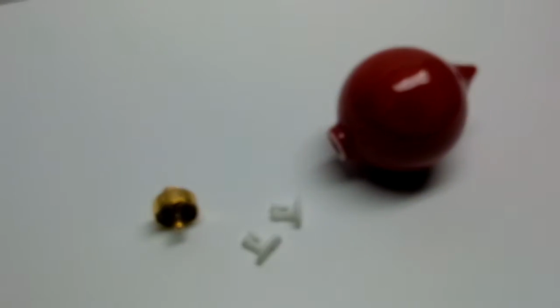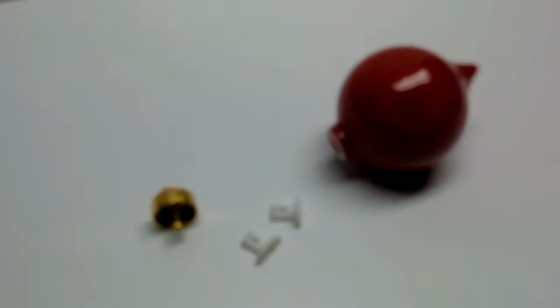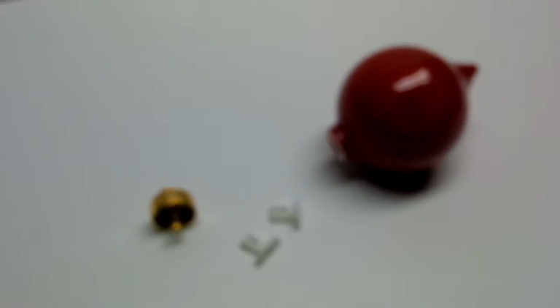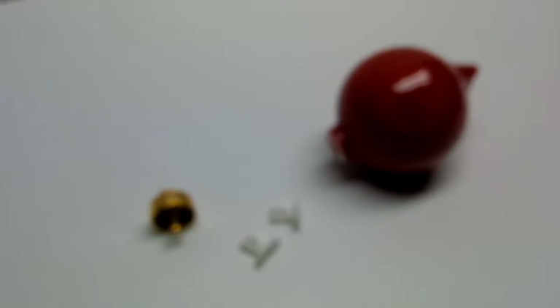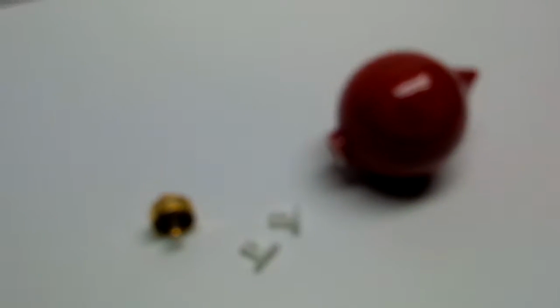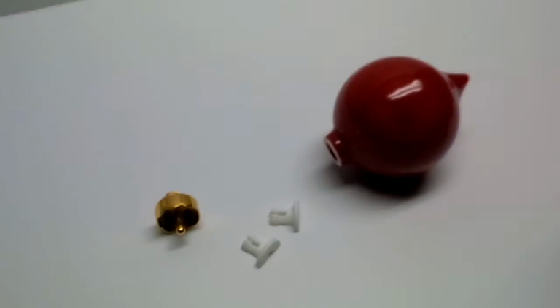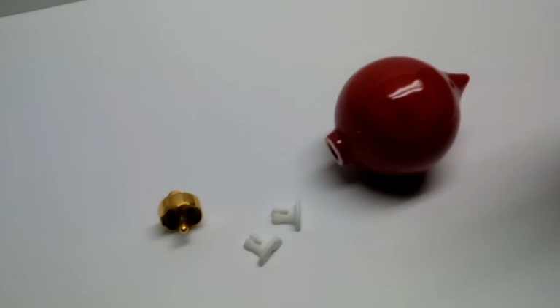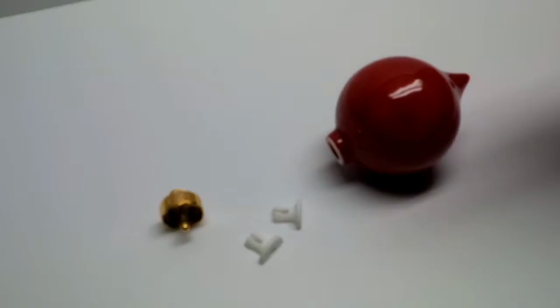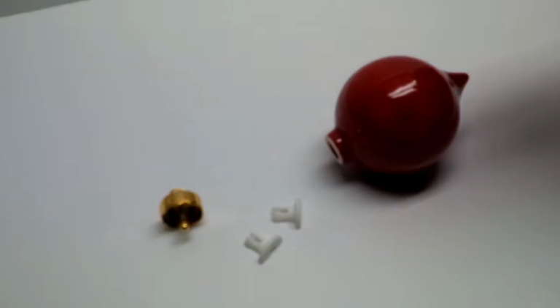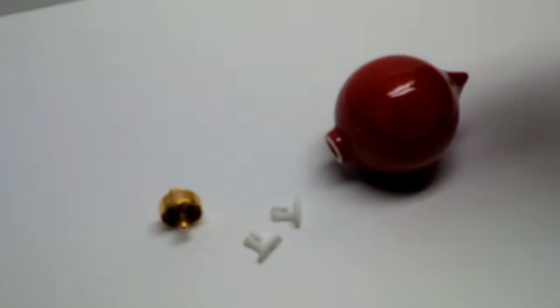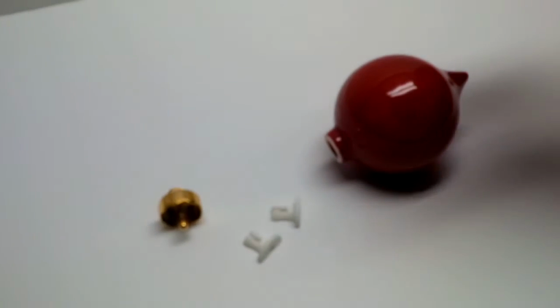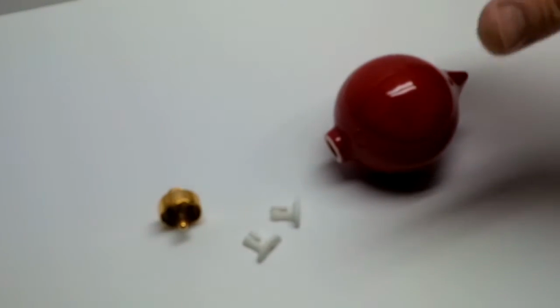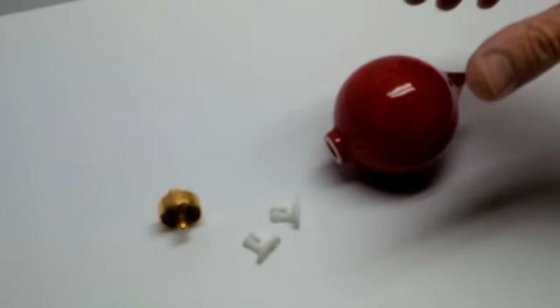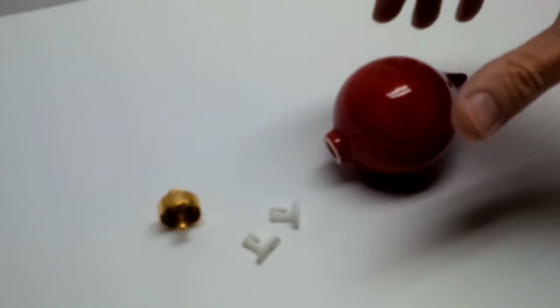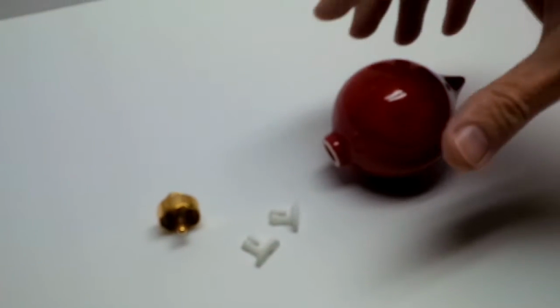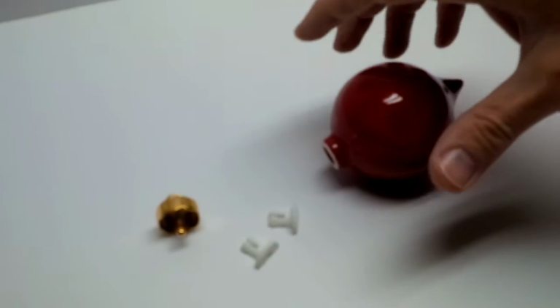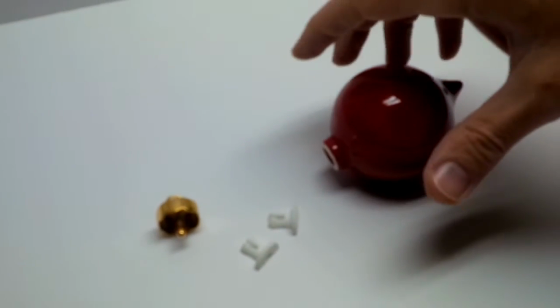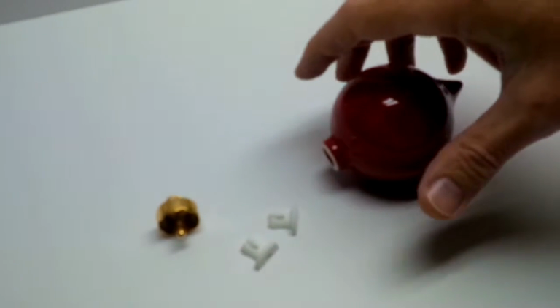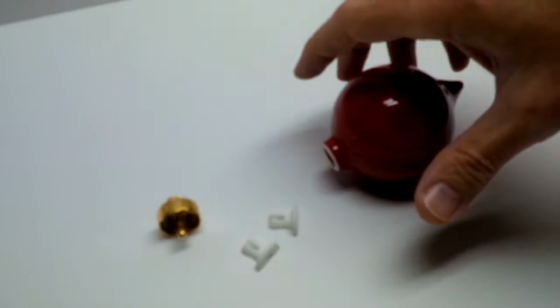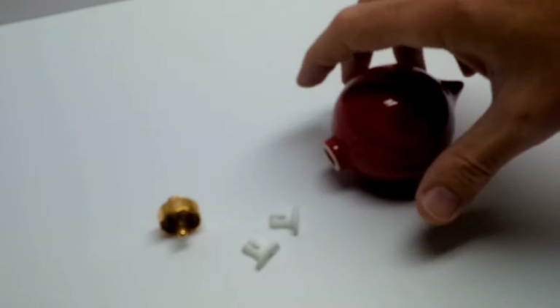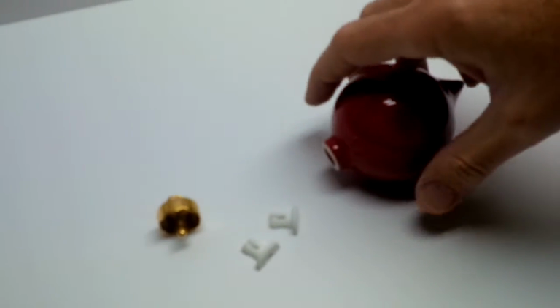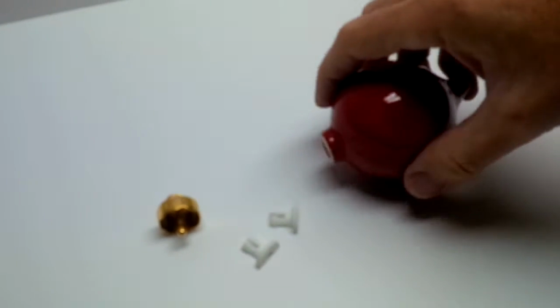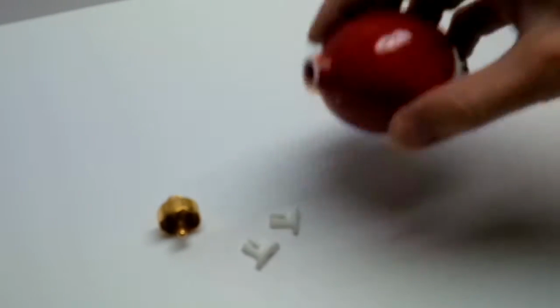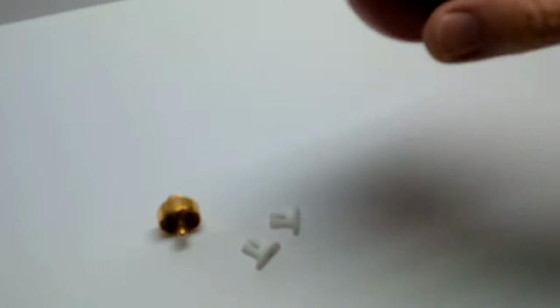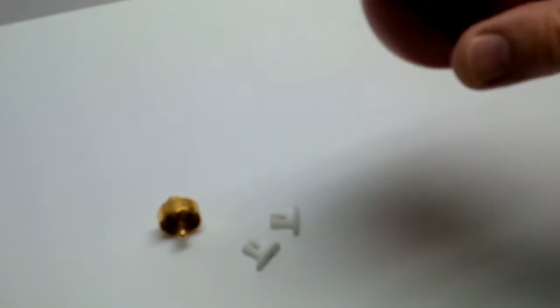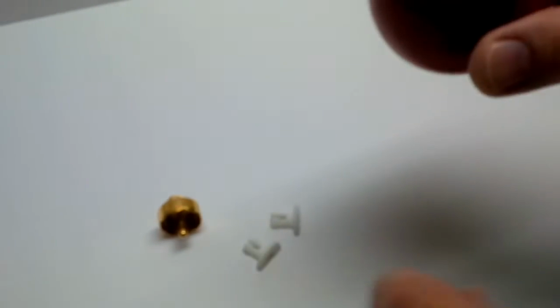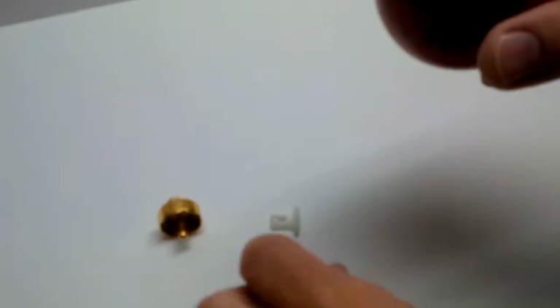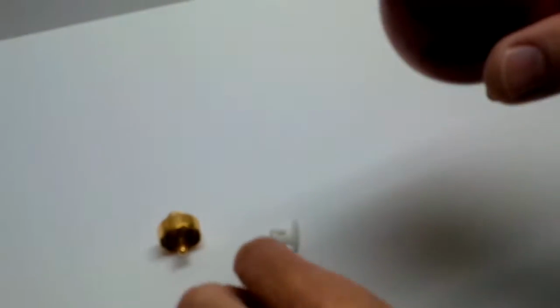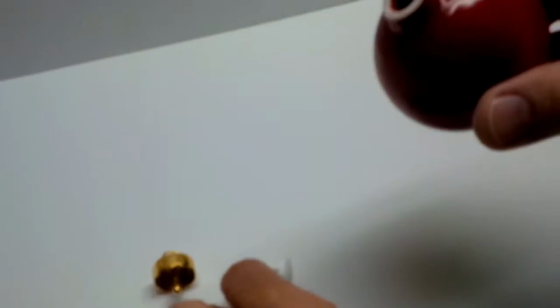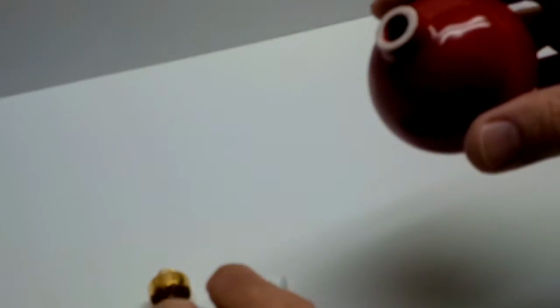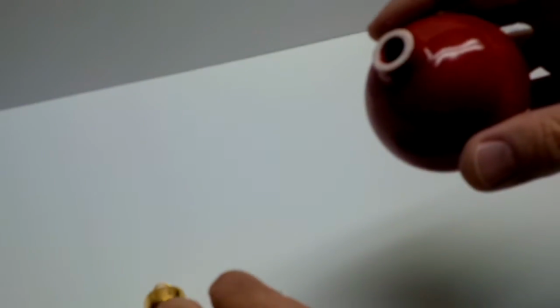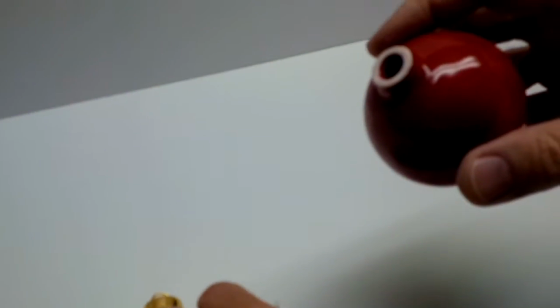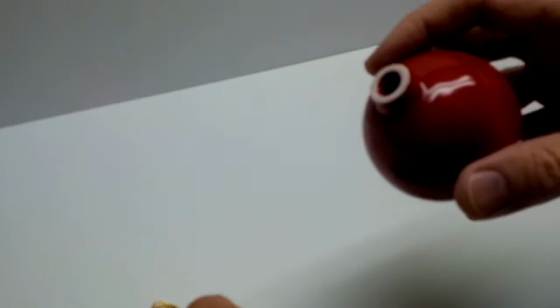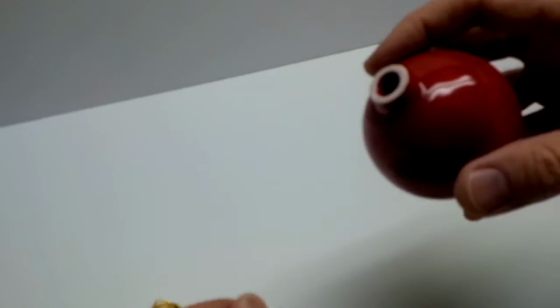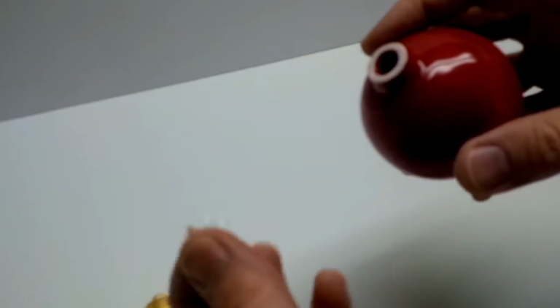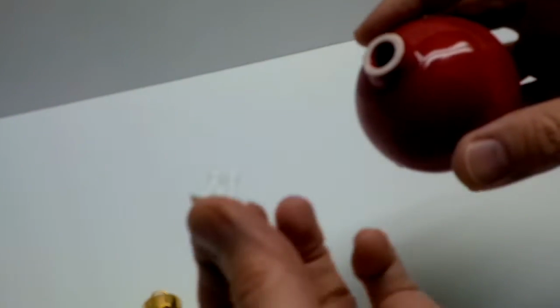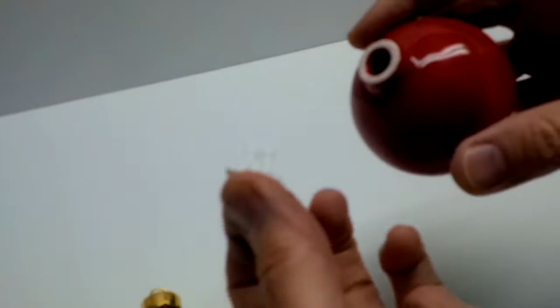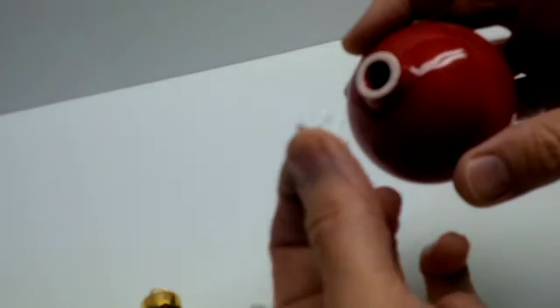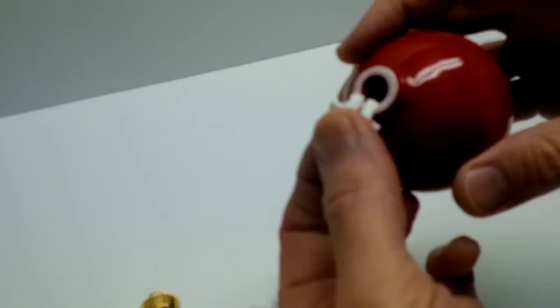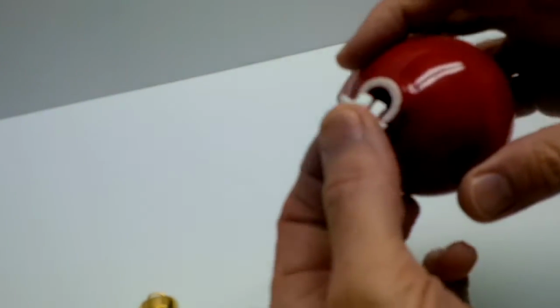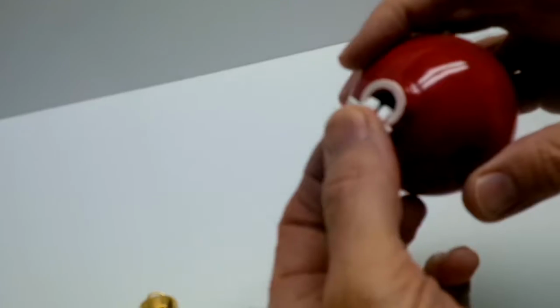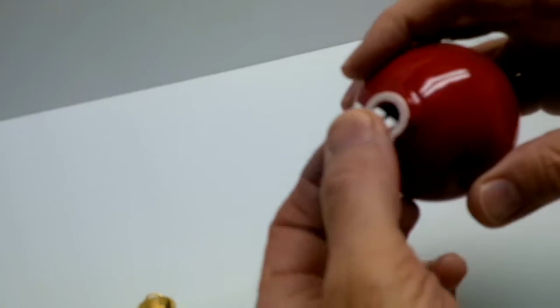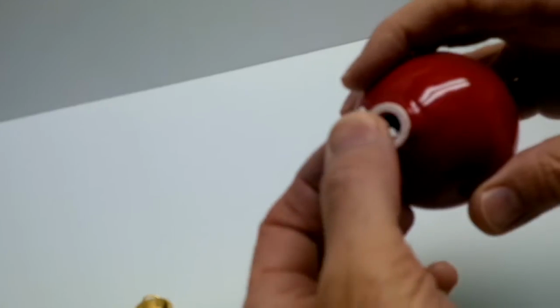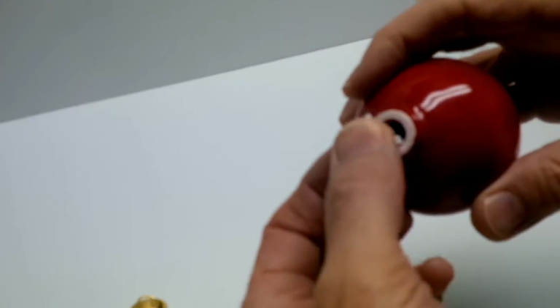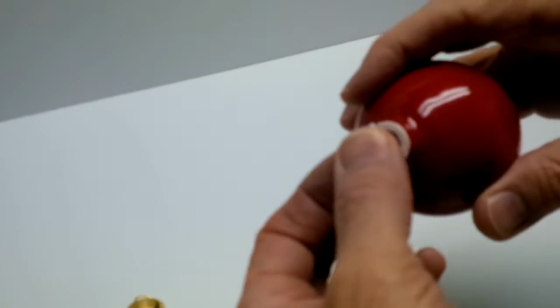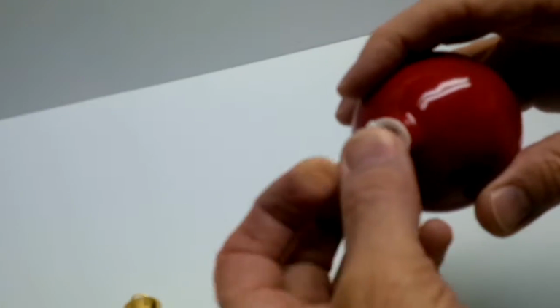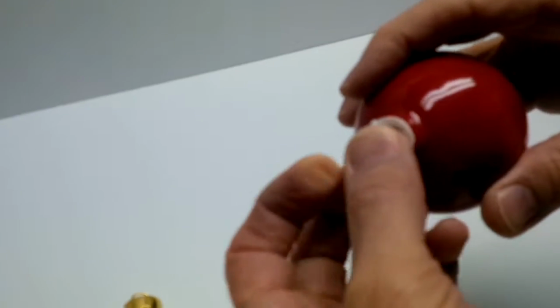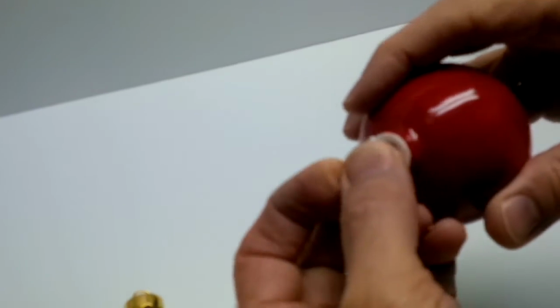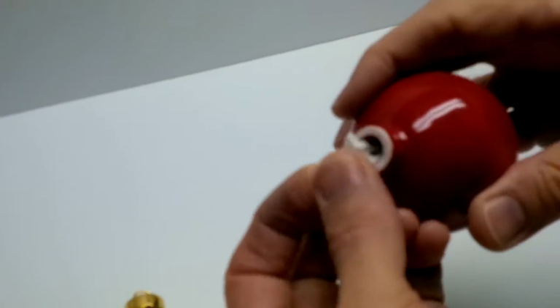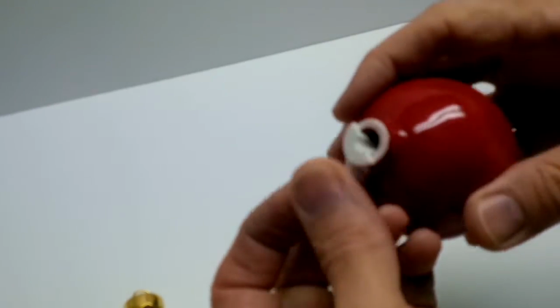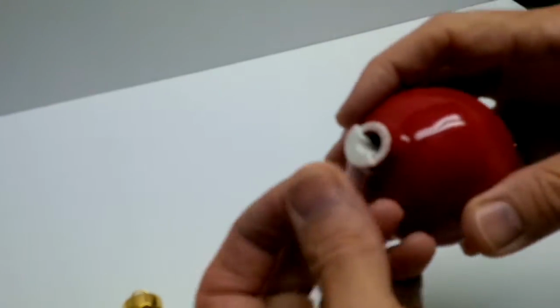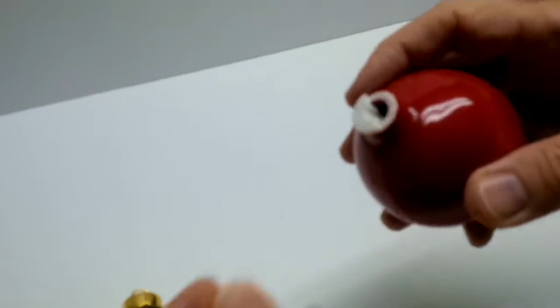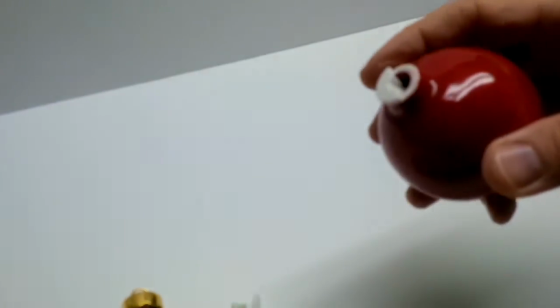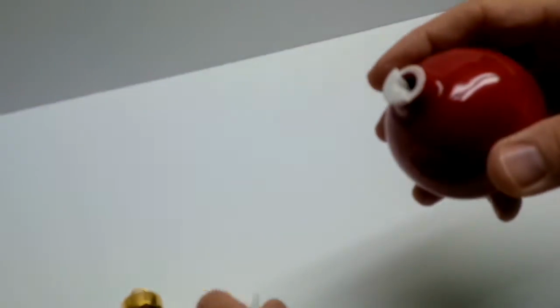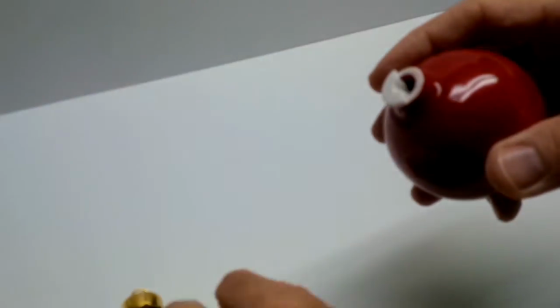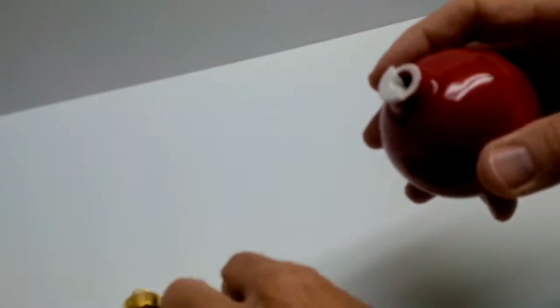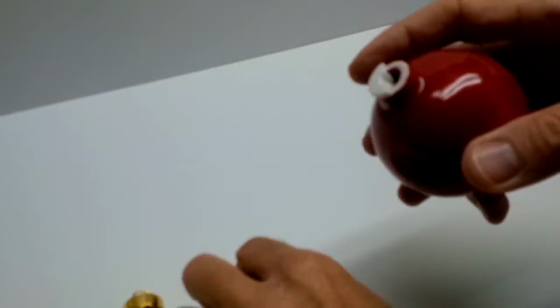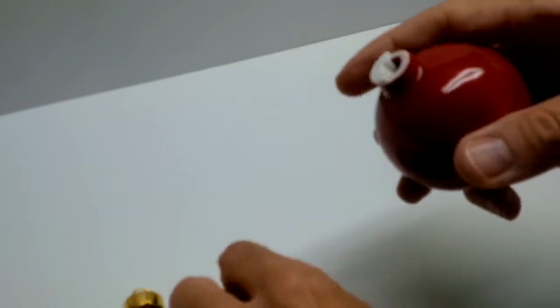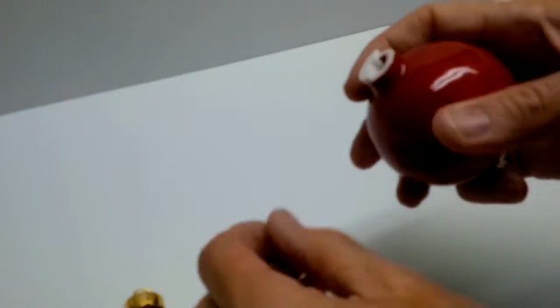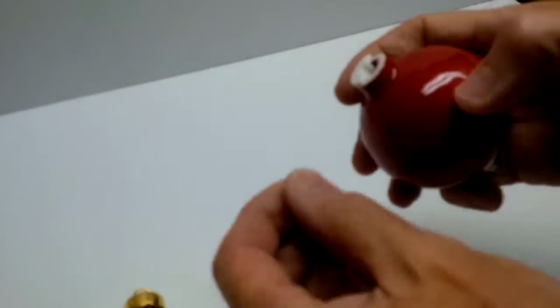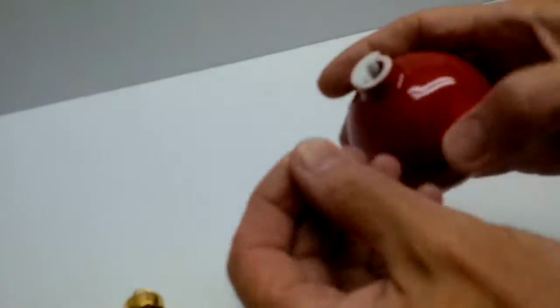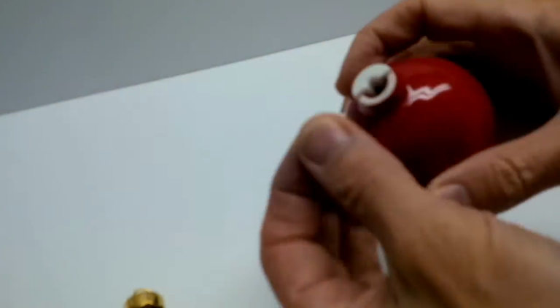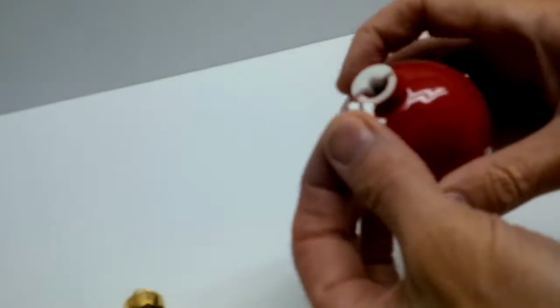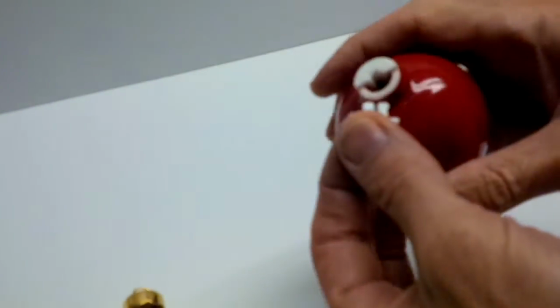Hi, this is our simple assembly video. Three steps: first, you take the porcelain ball and one of the nylon pieces, drop it in, then take the other nylon piece.